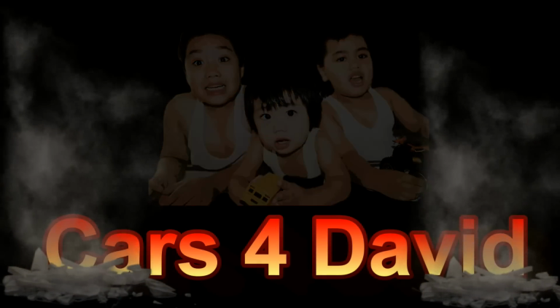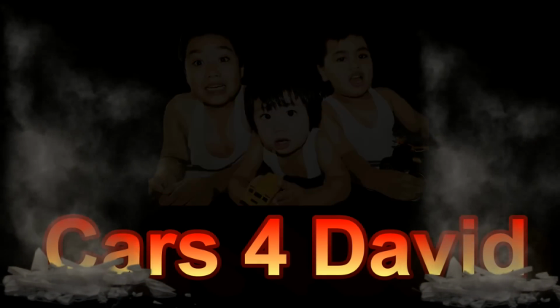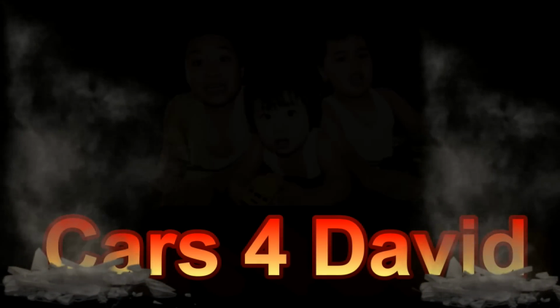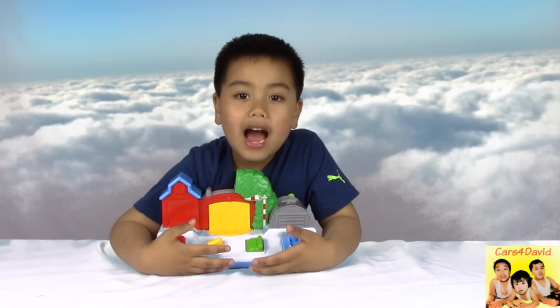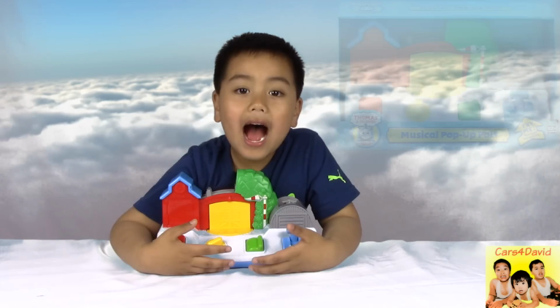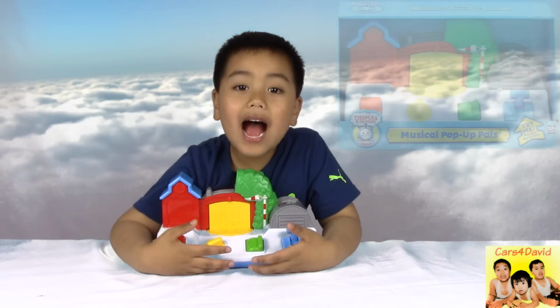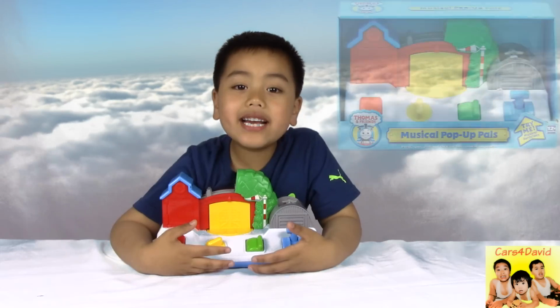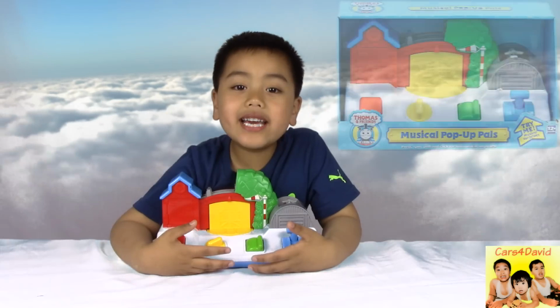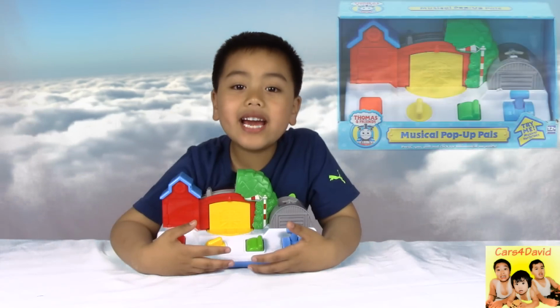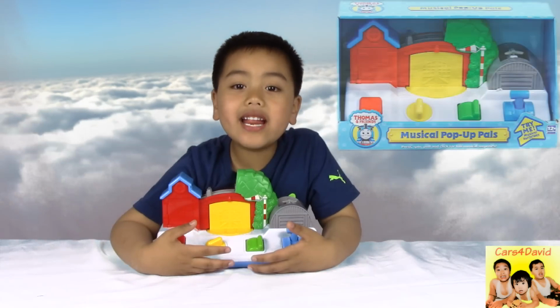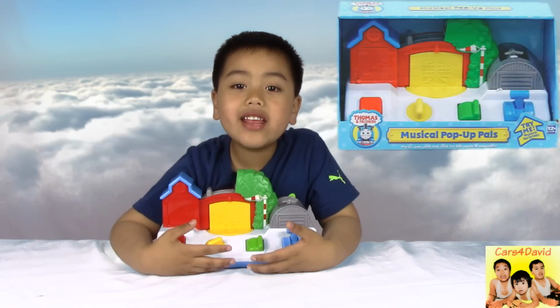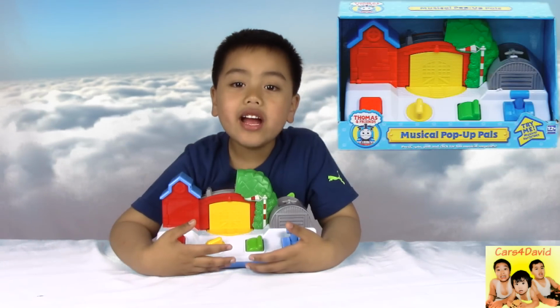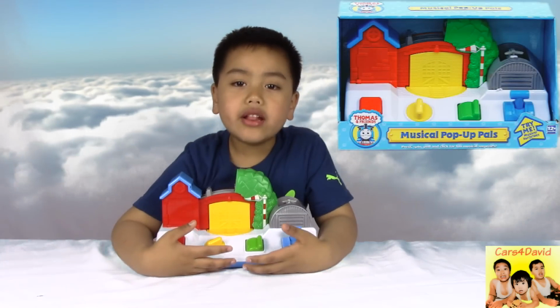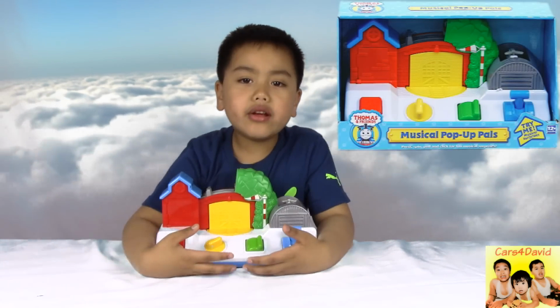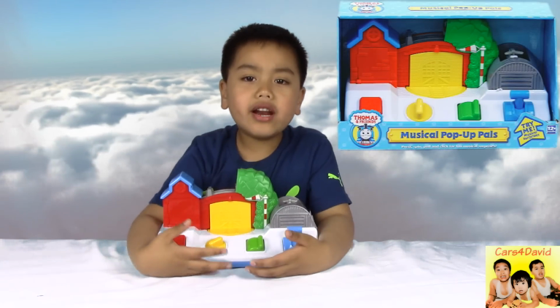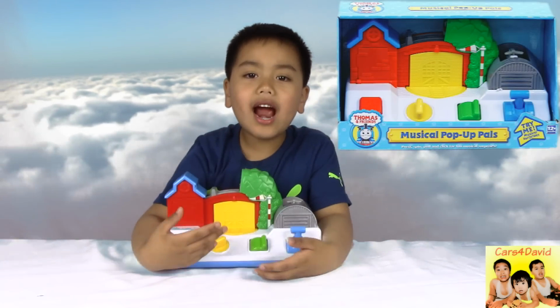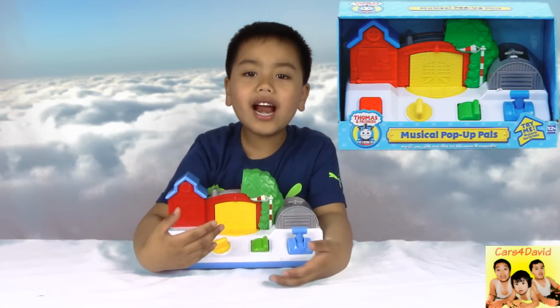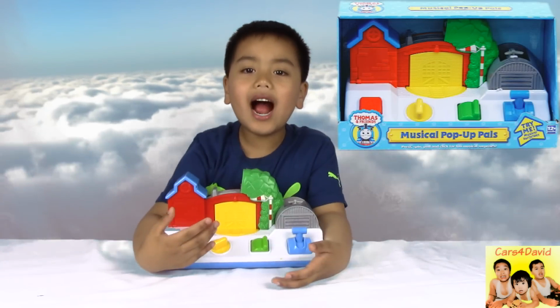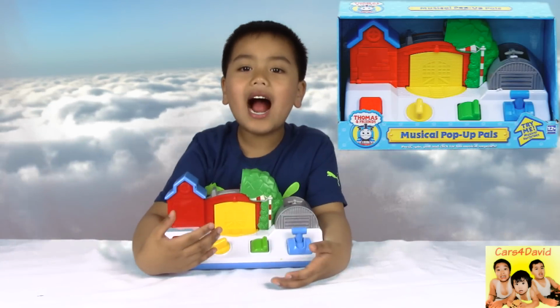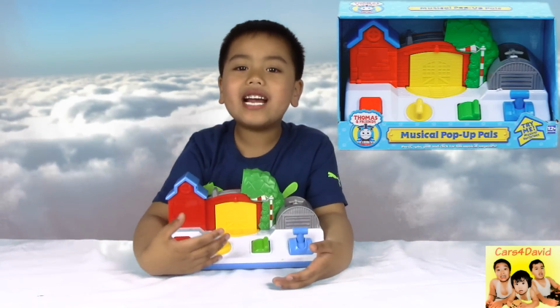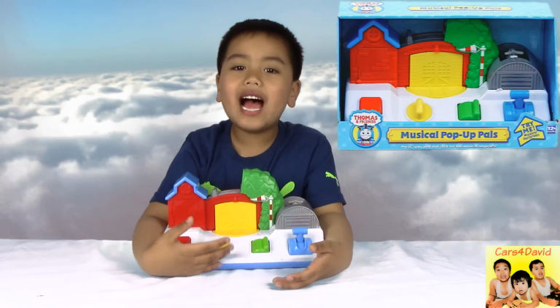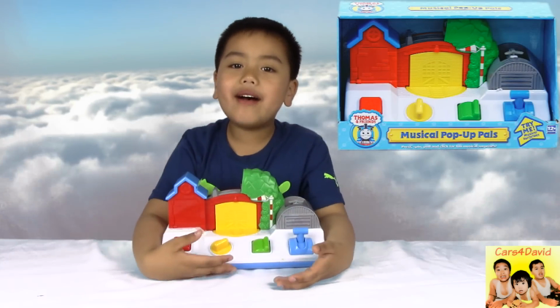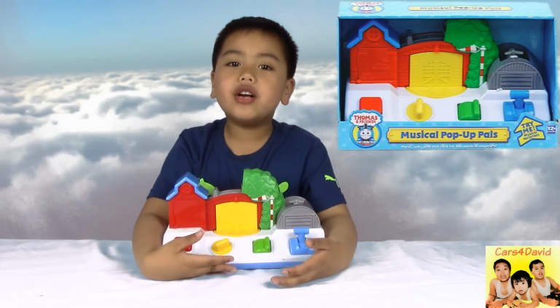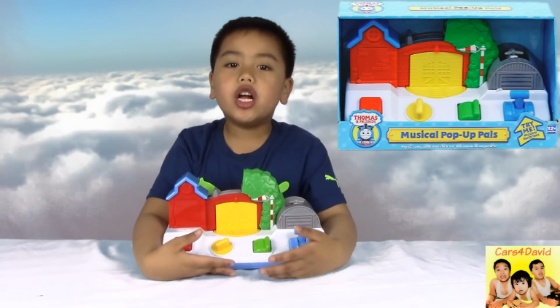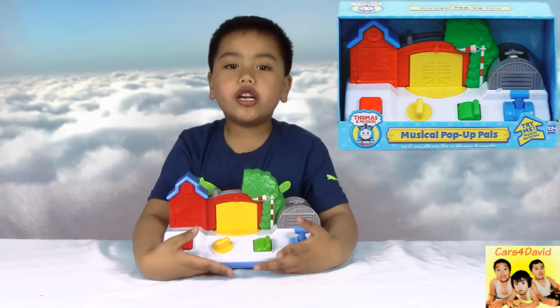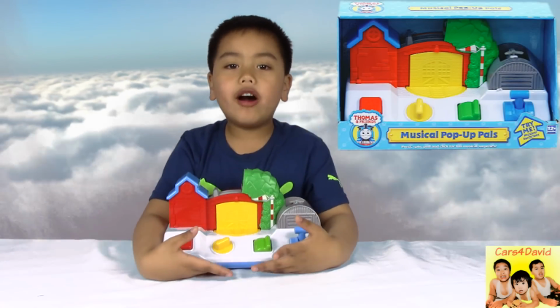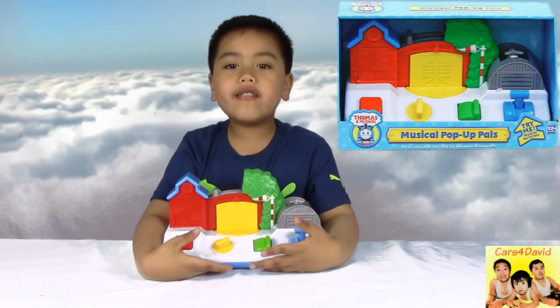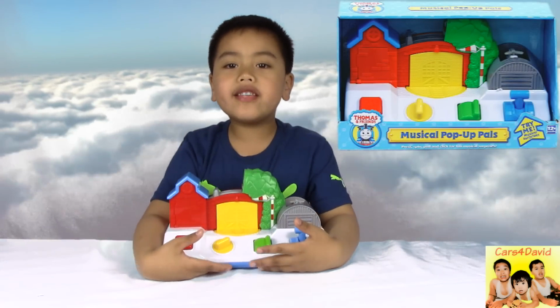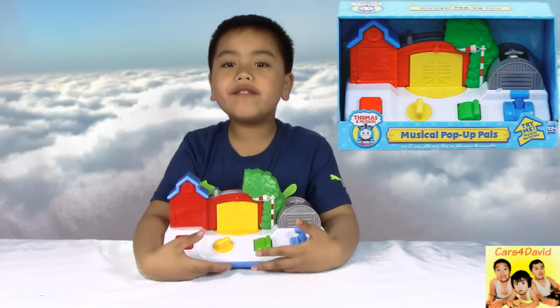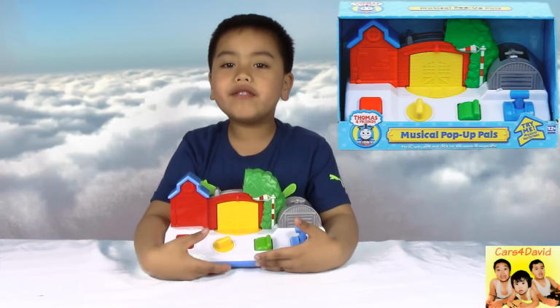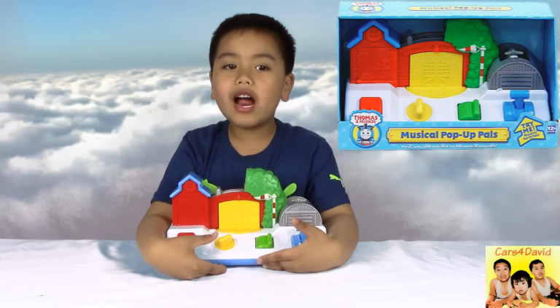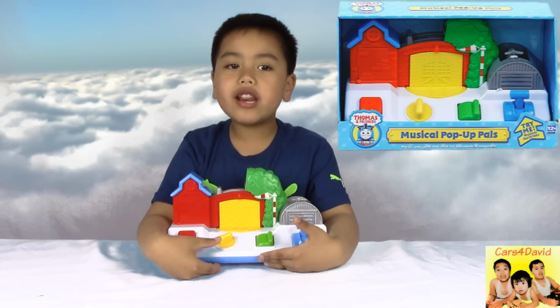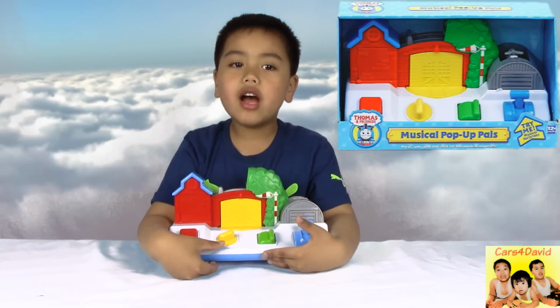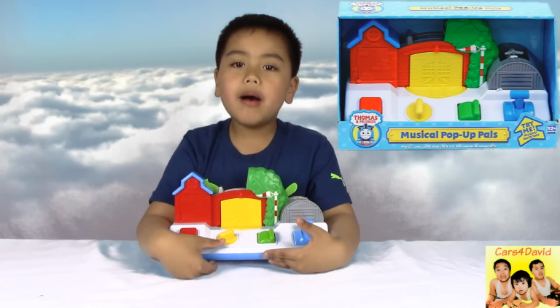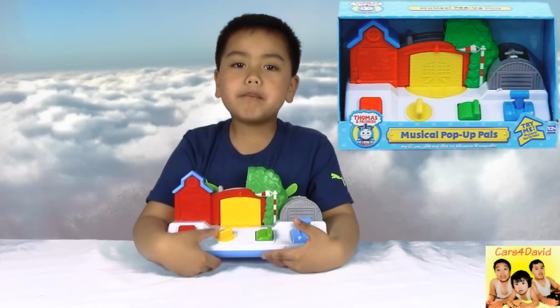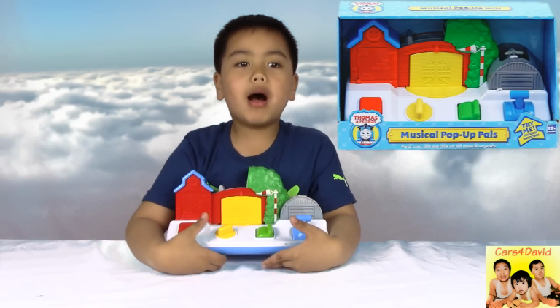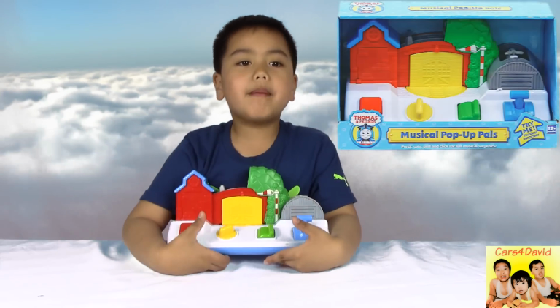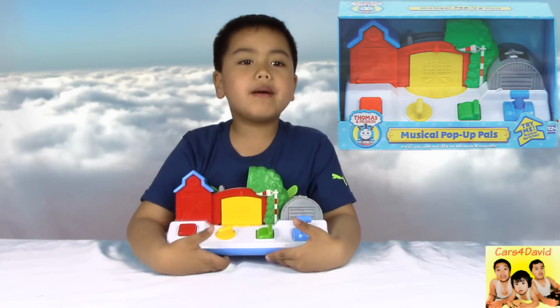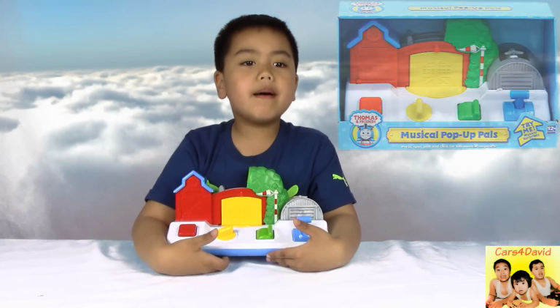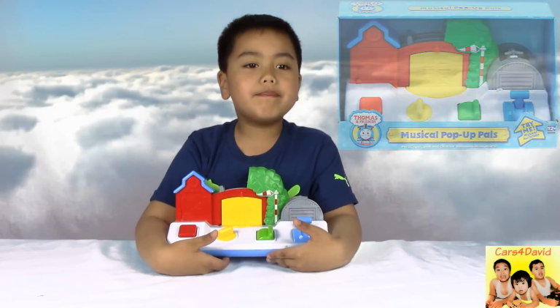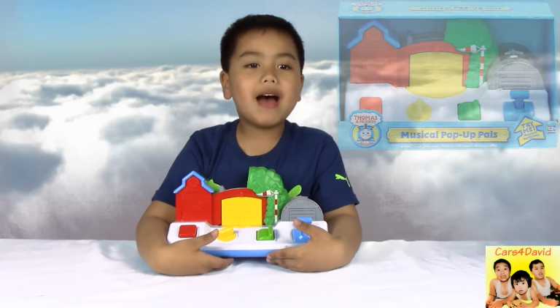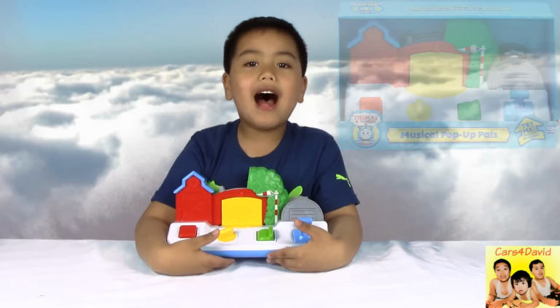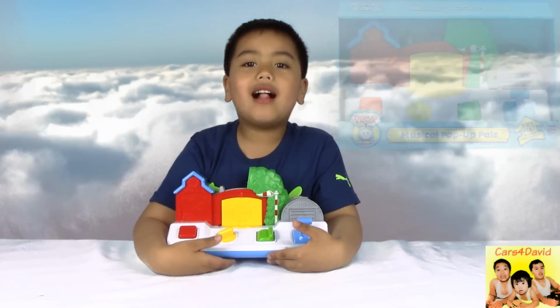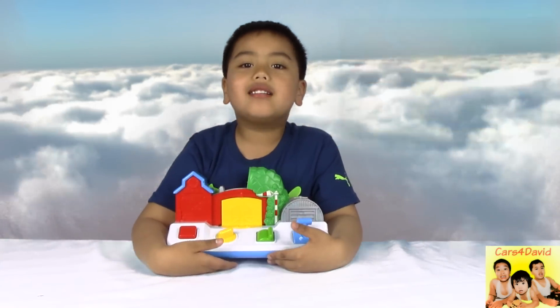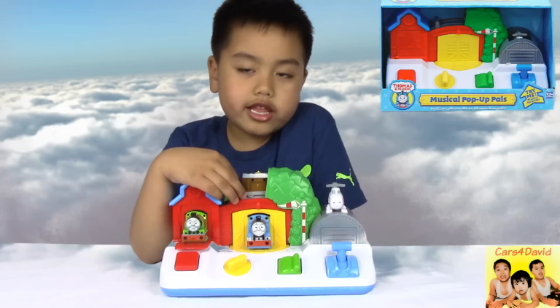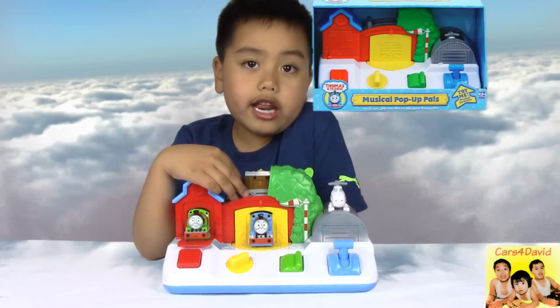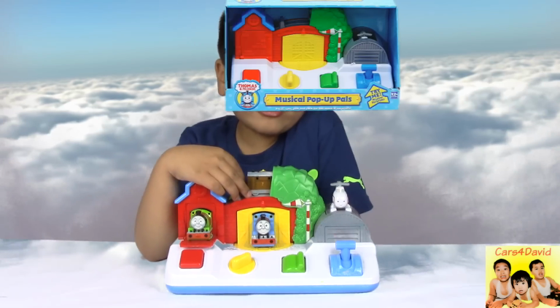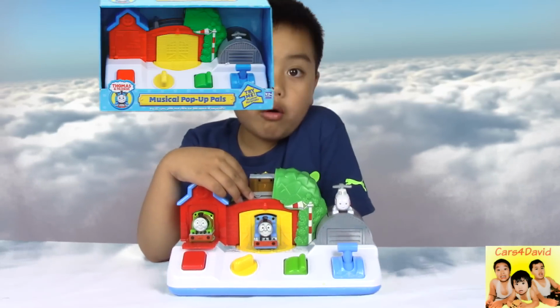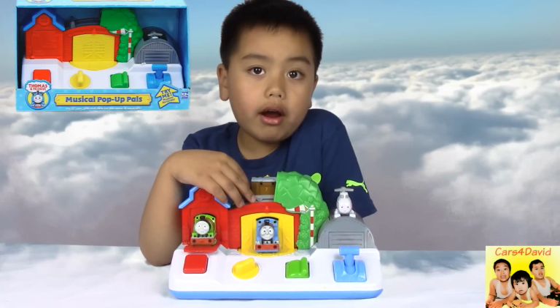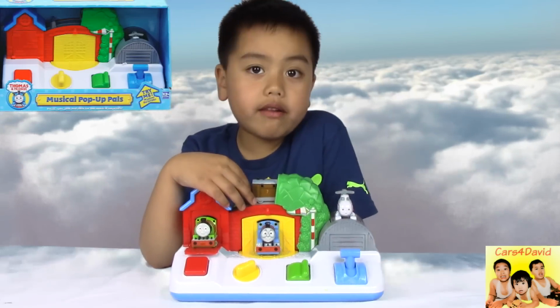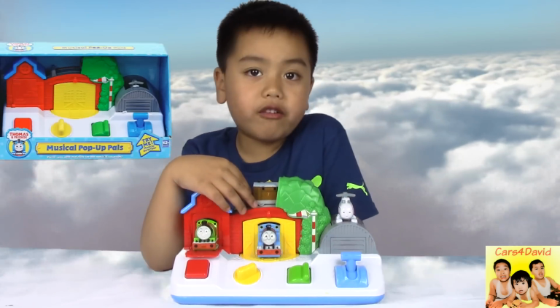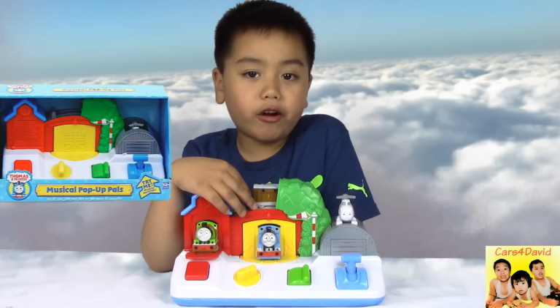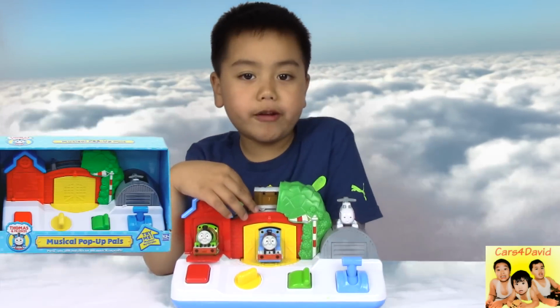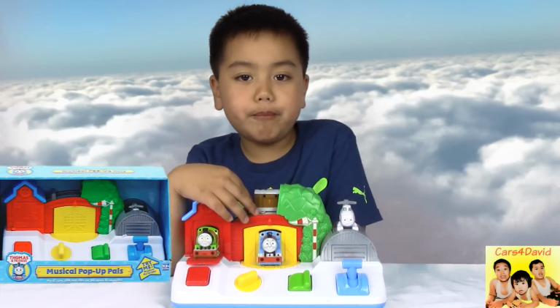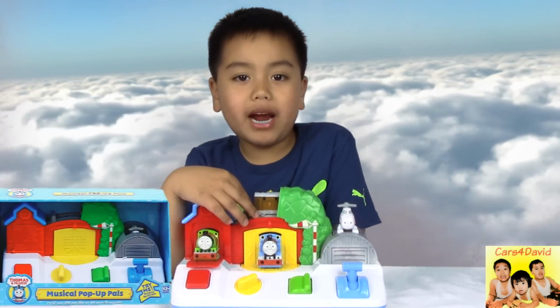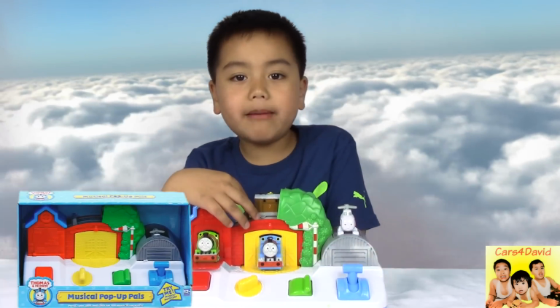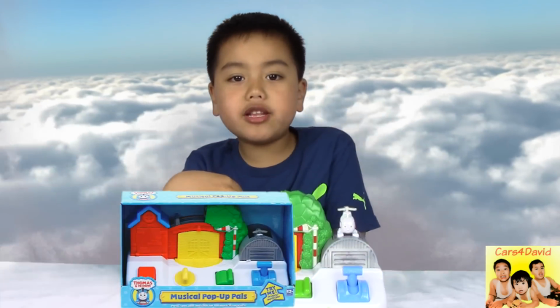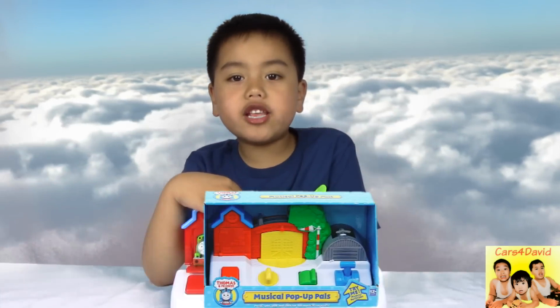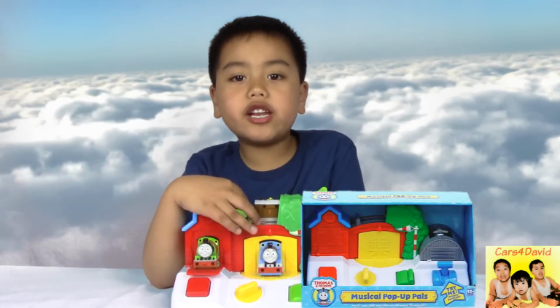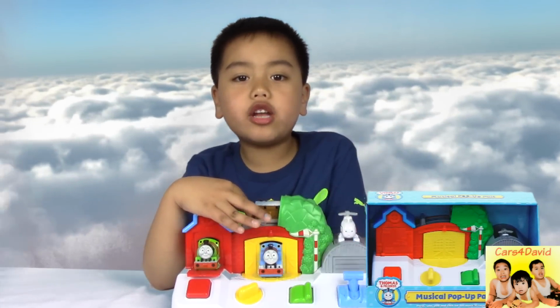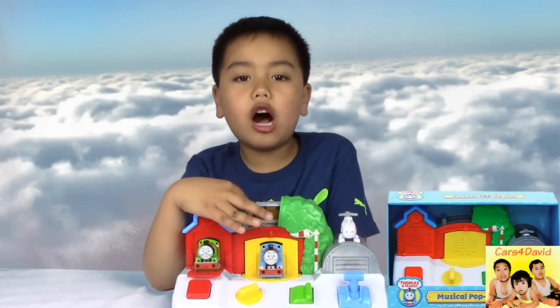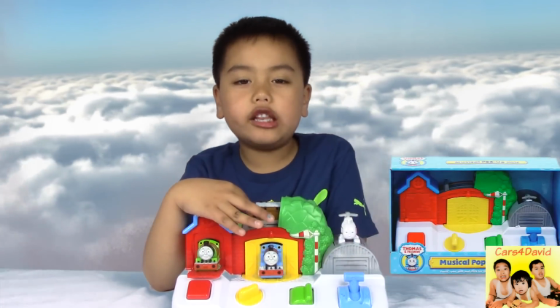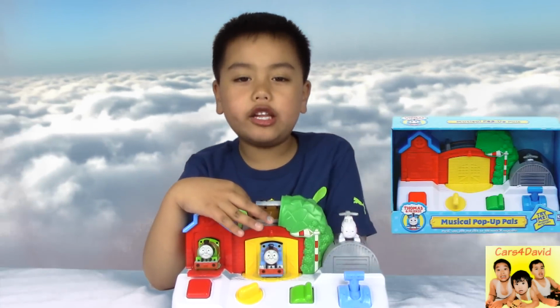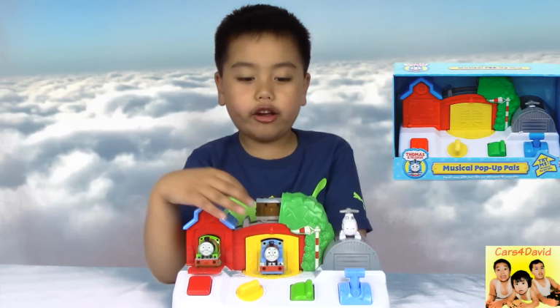Hi kids! Today I have Thomas and Friends Pop-Up Pal. This toy is for the babies and toddlers.